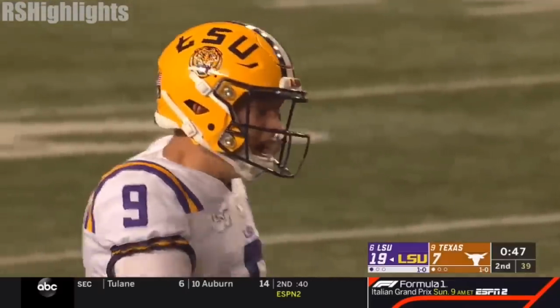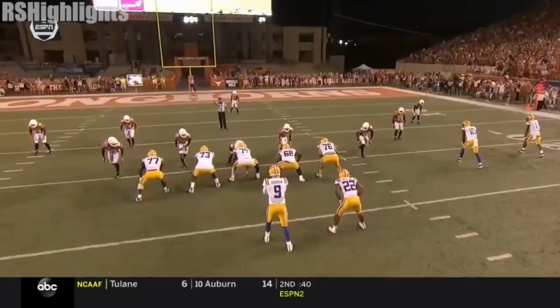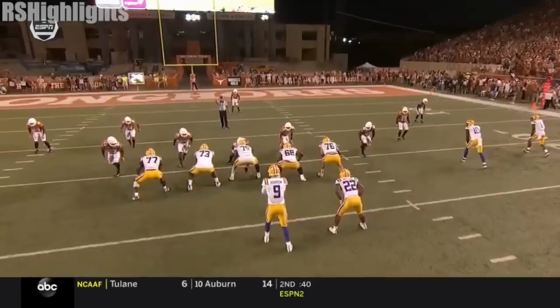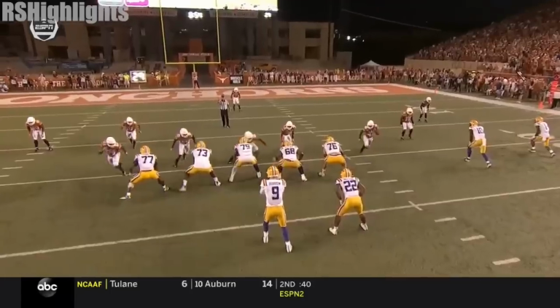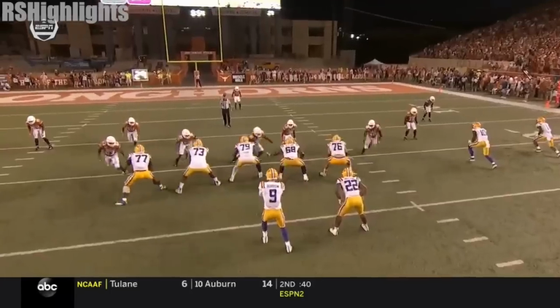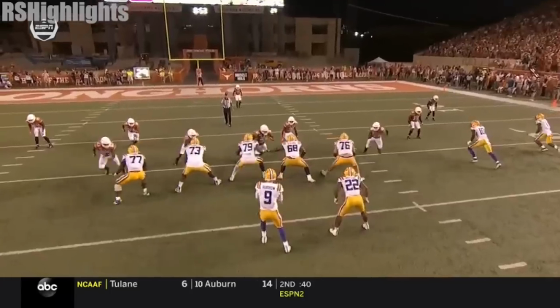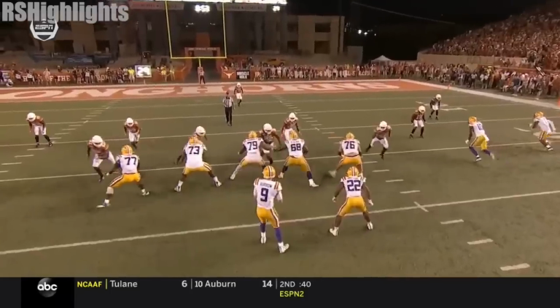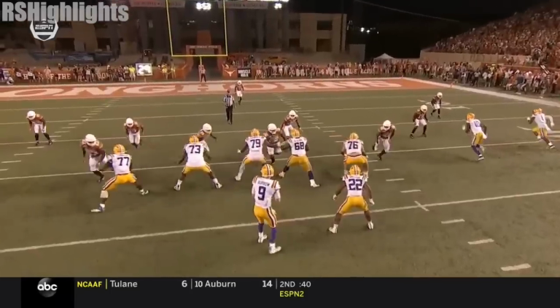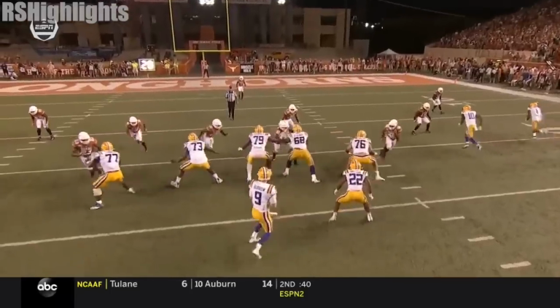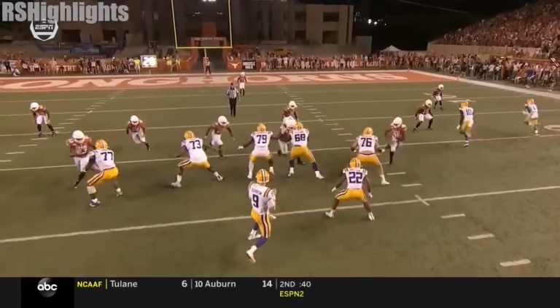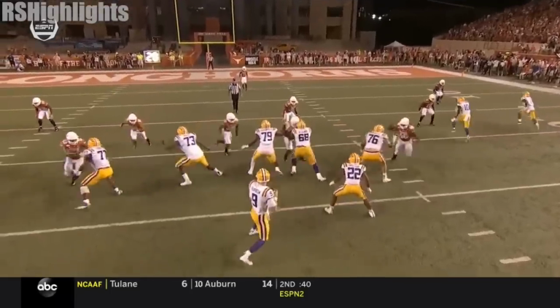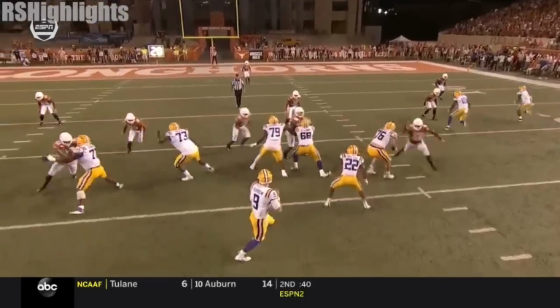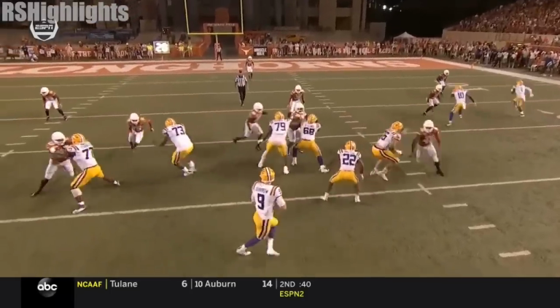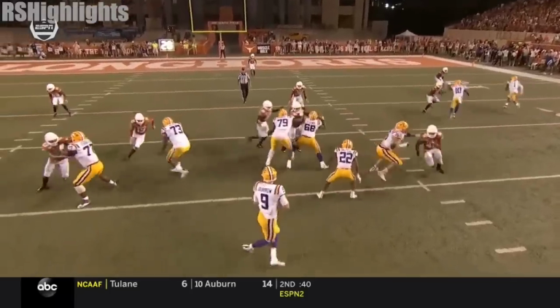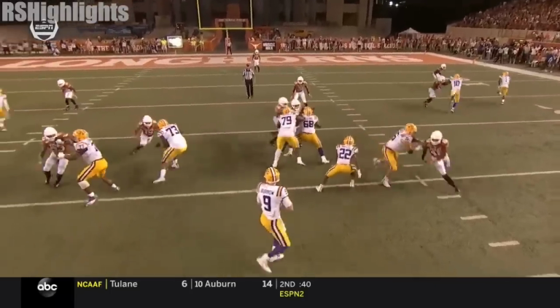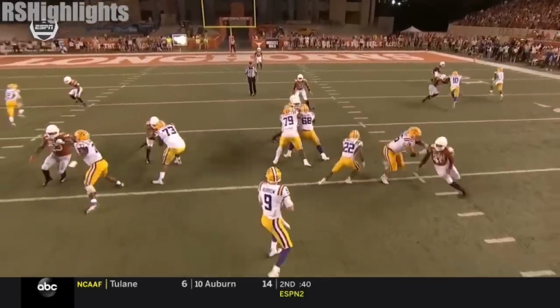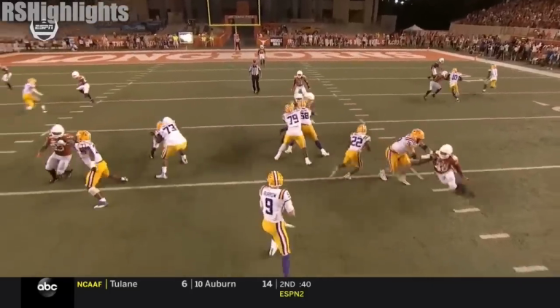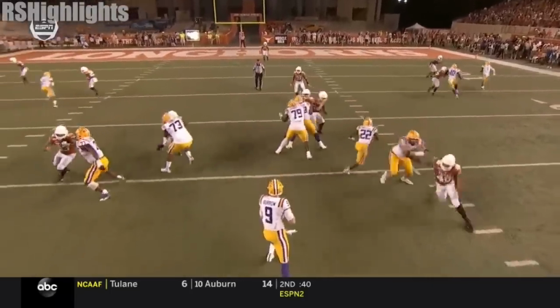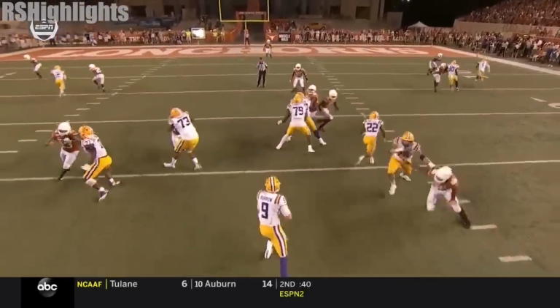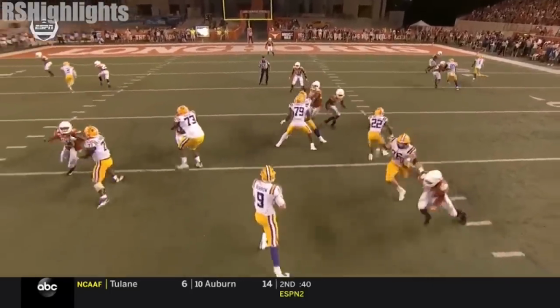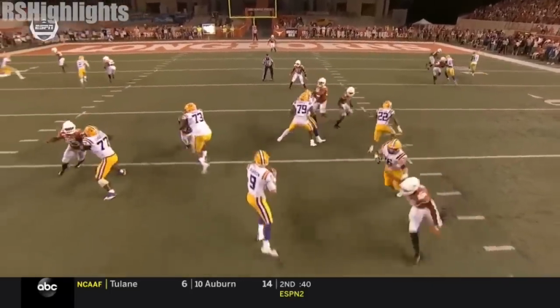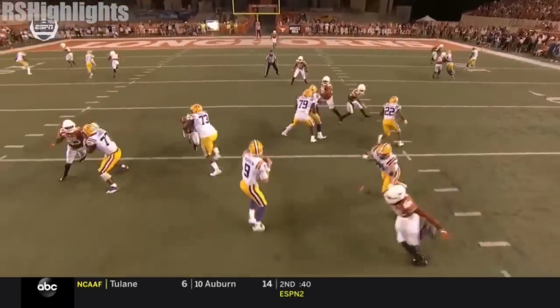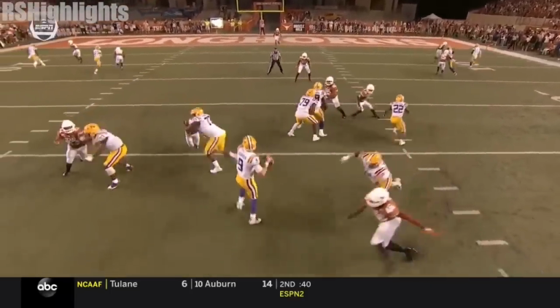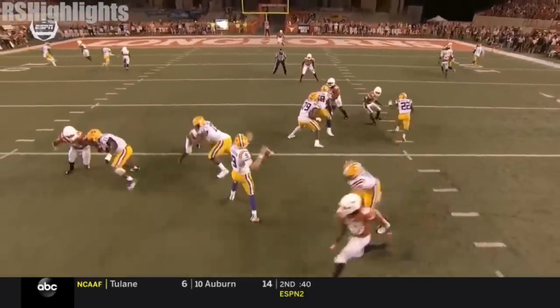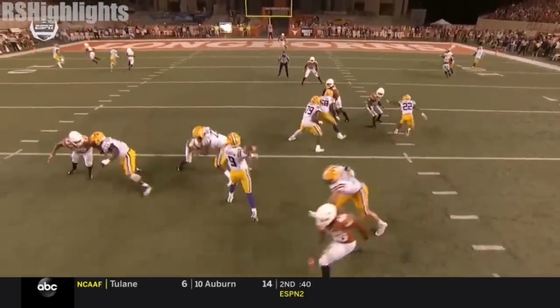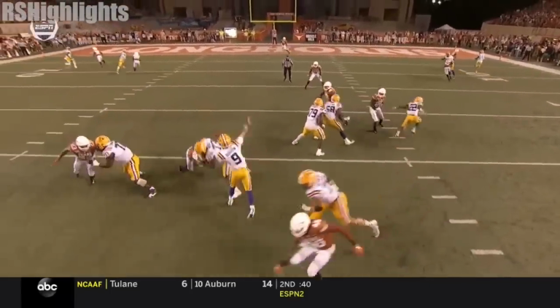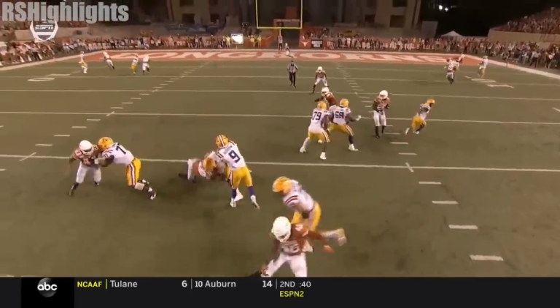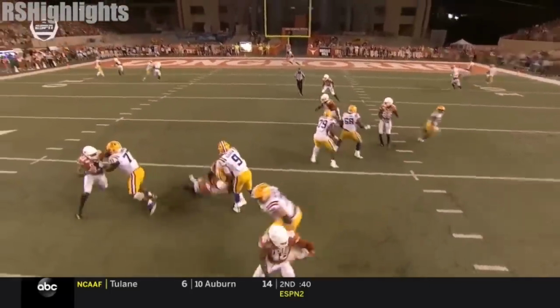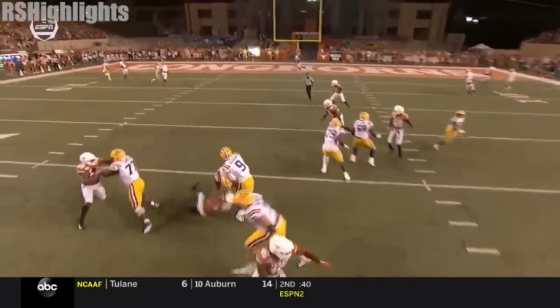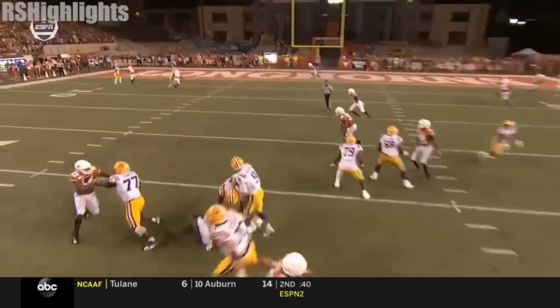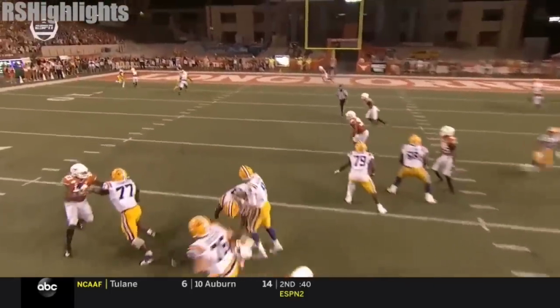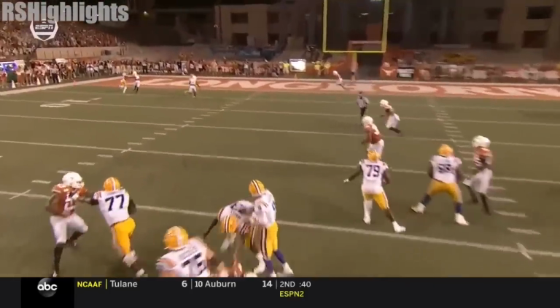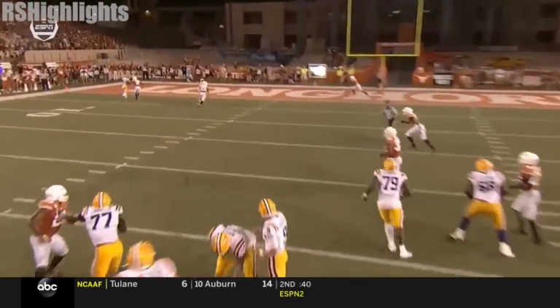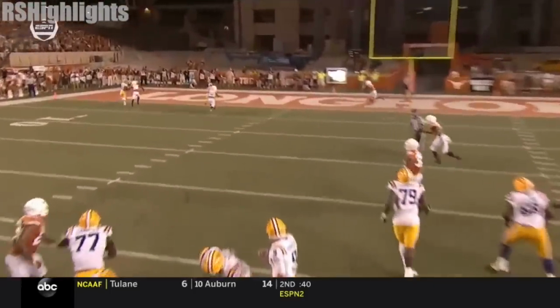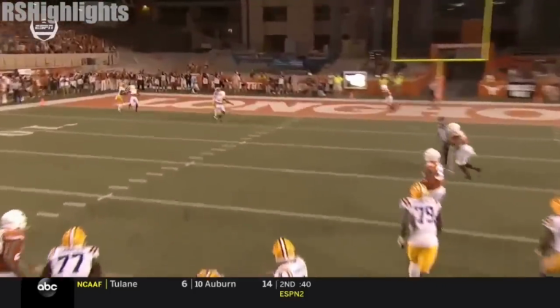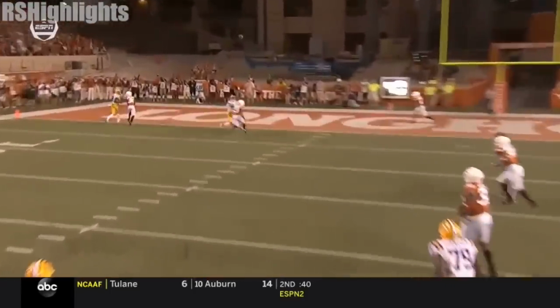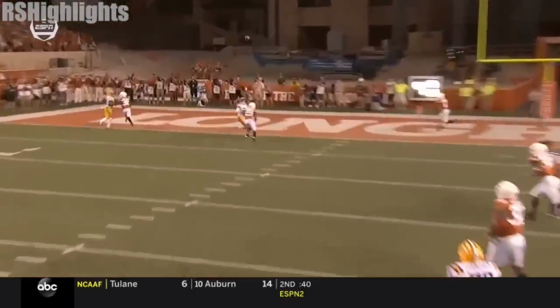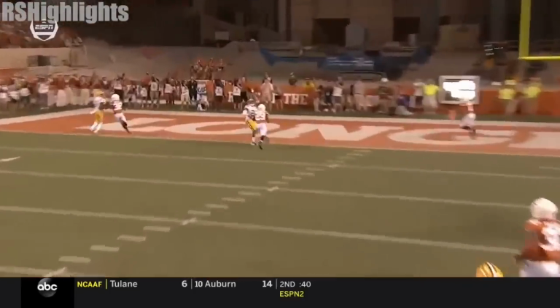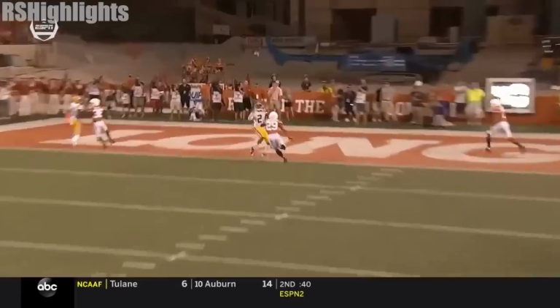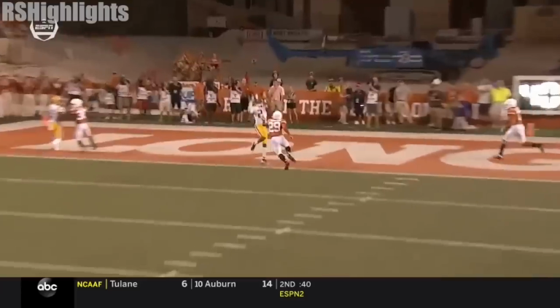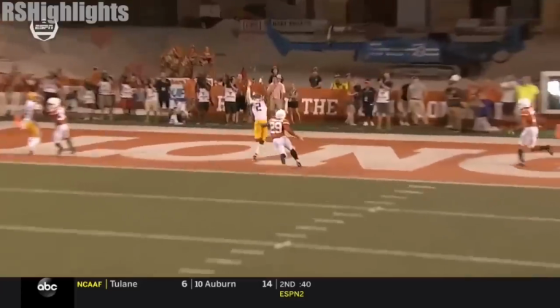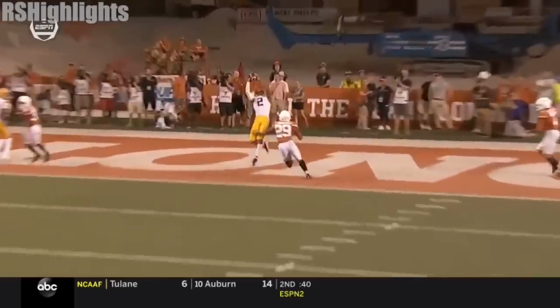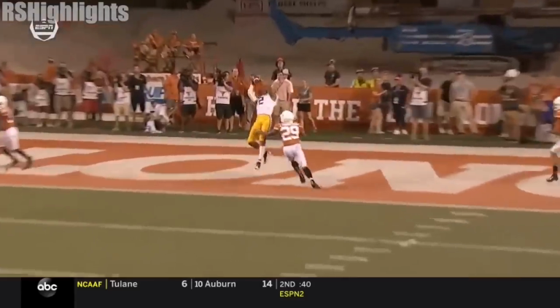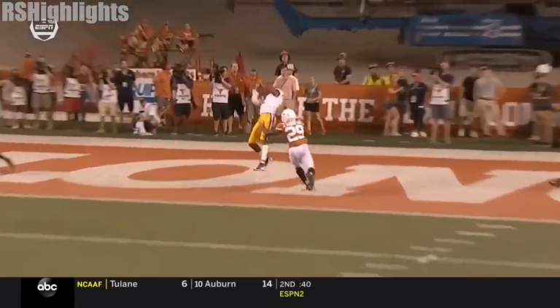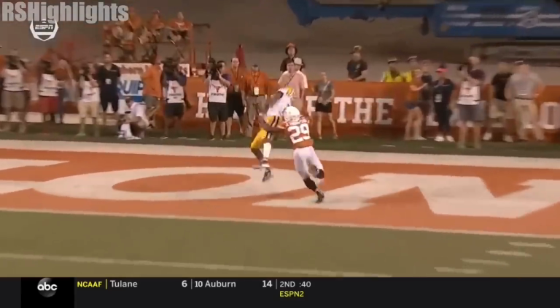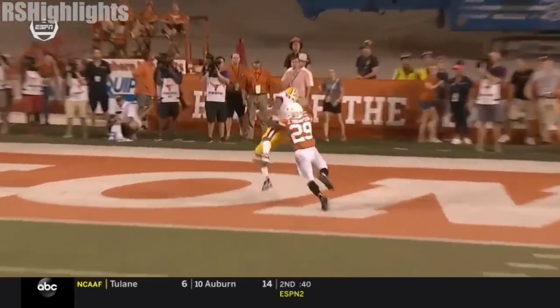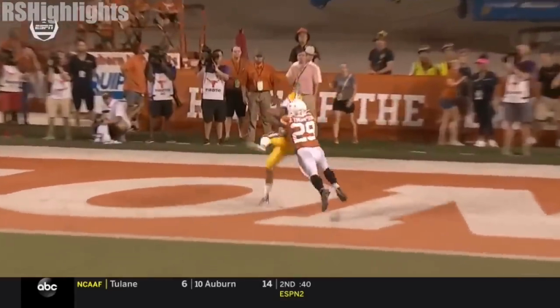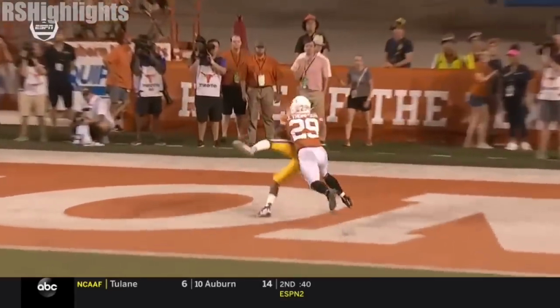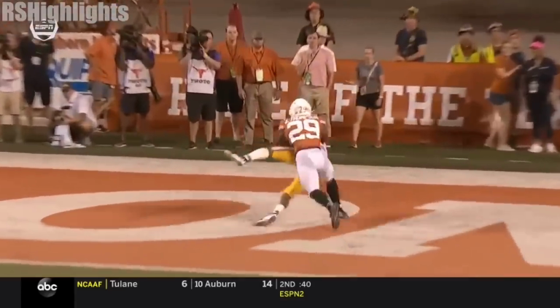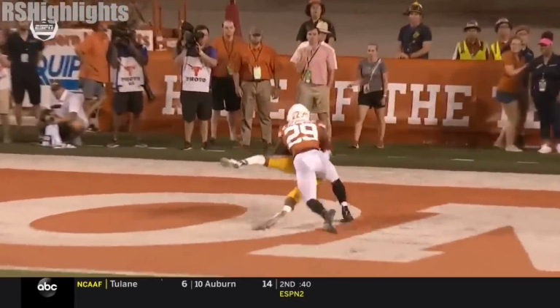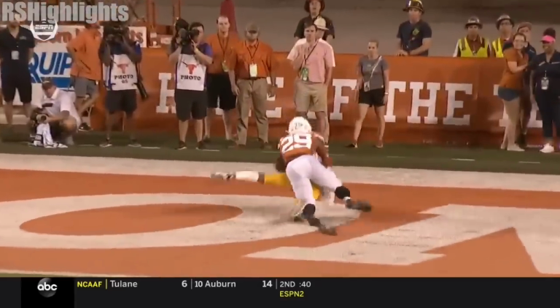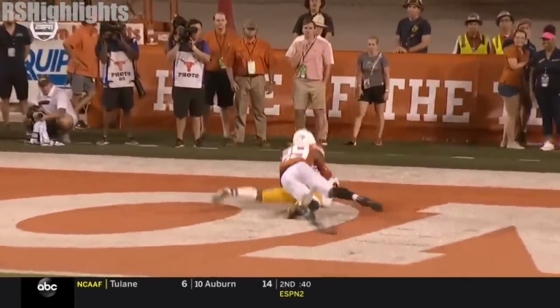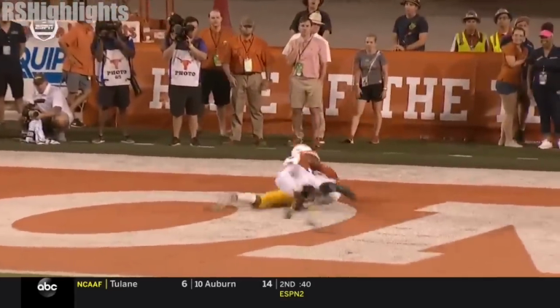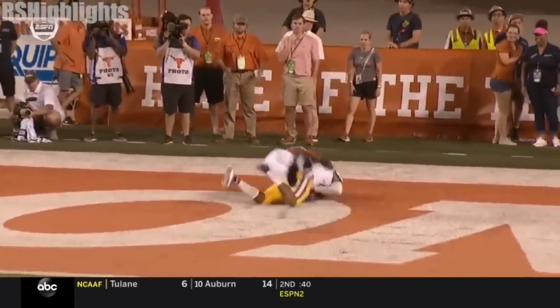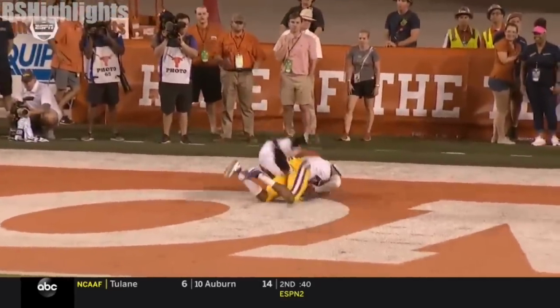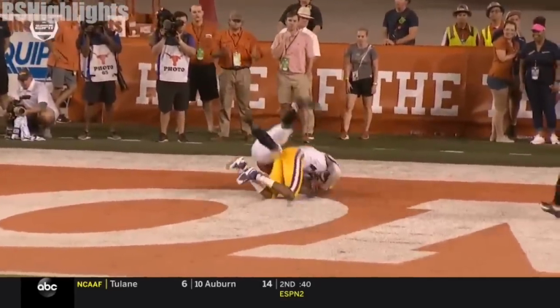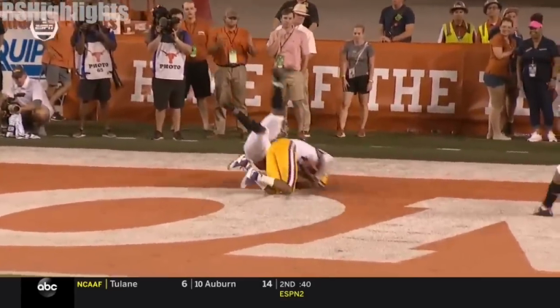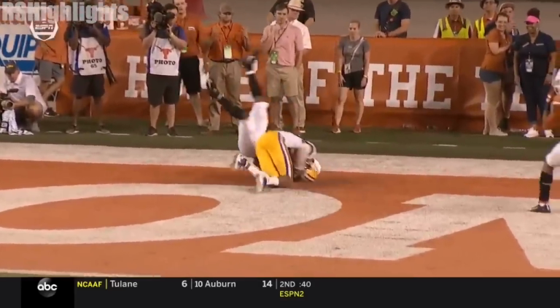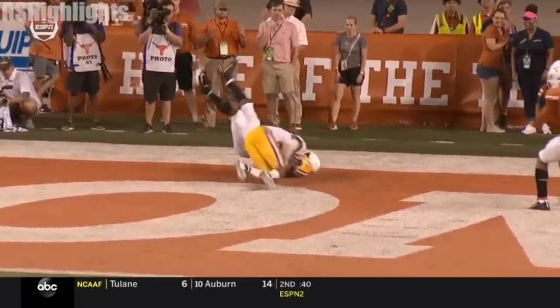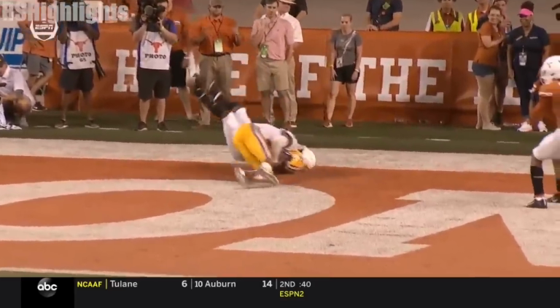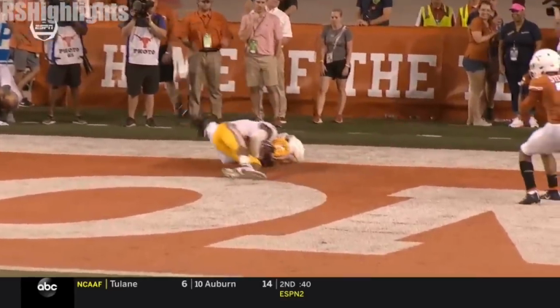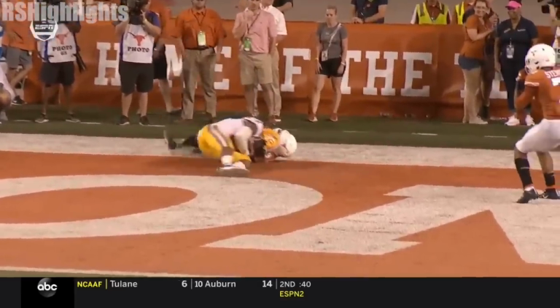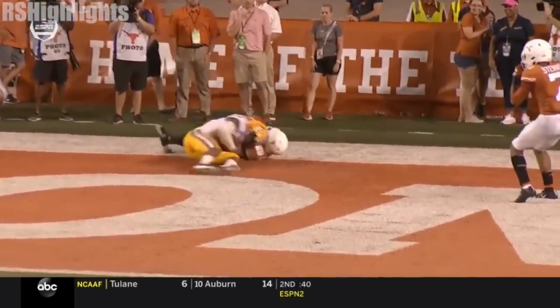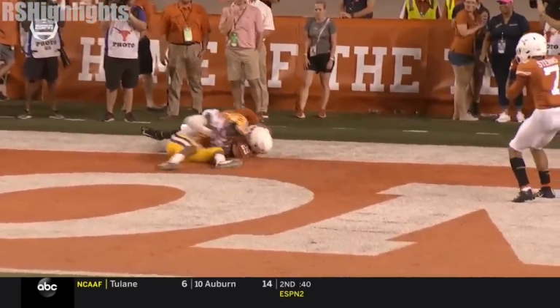Joe Burrow — watch him. Pitch. Step. Throw. Exactly where he wanted that ball to be.